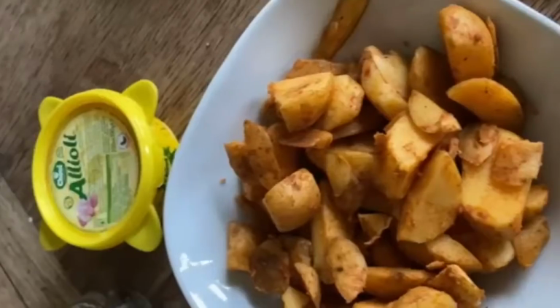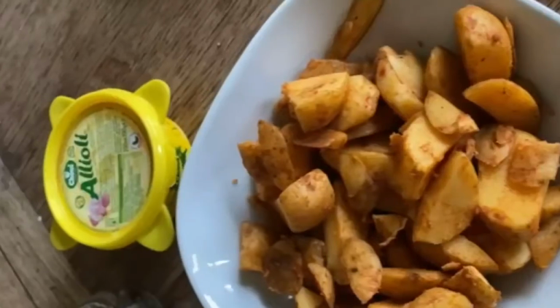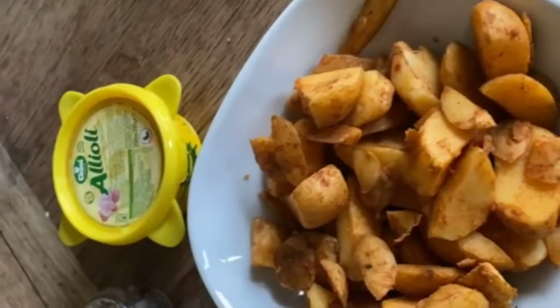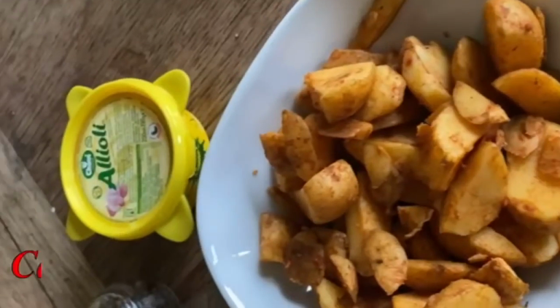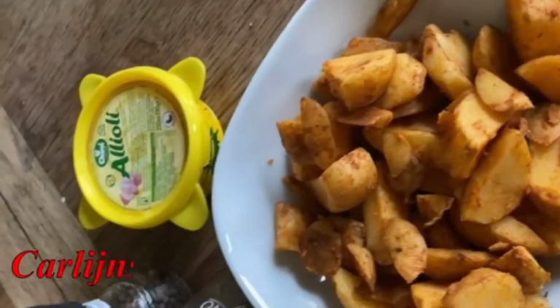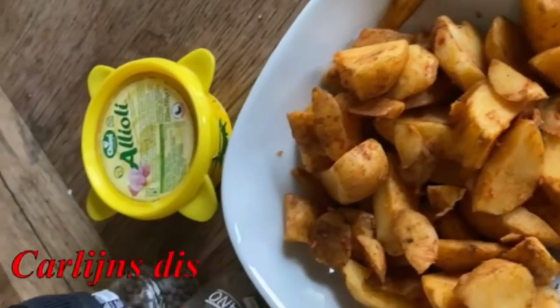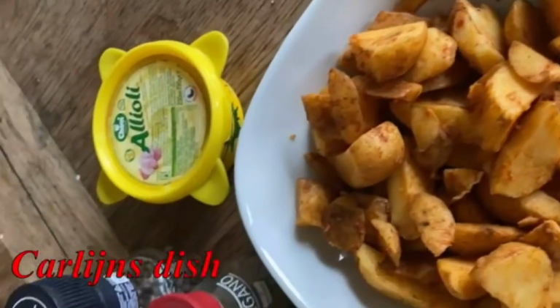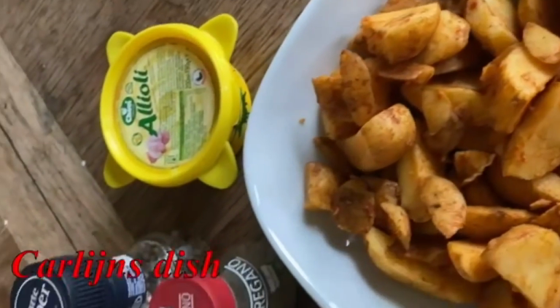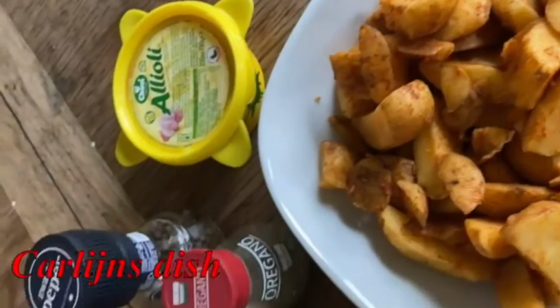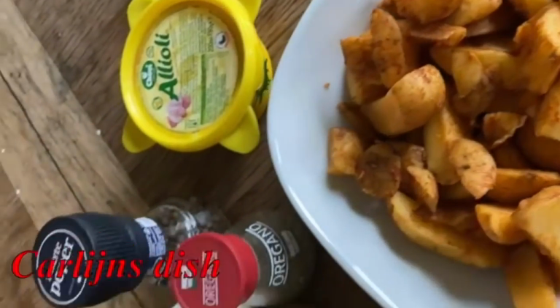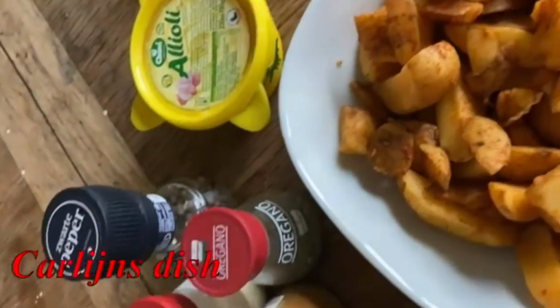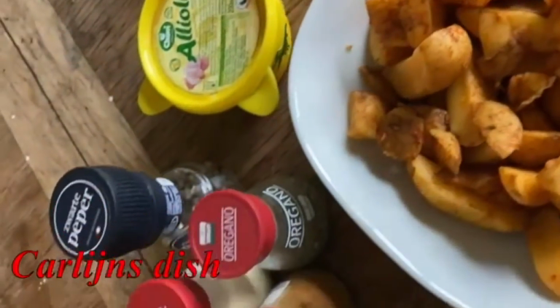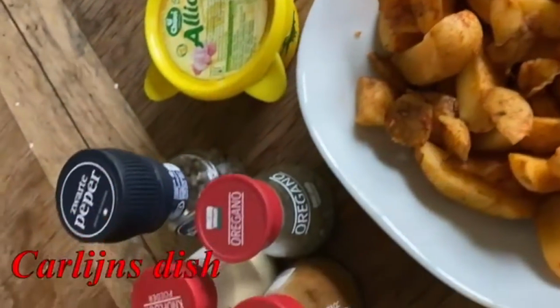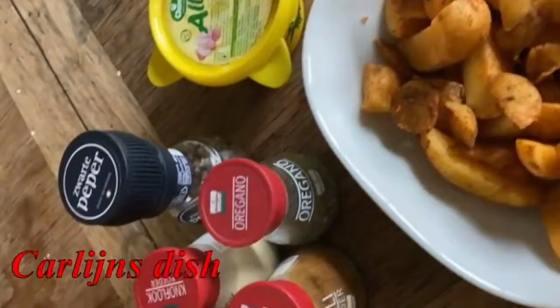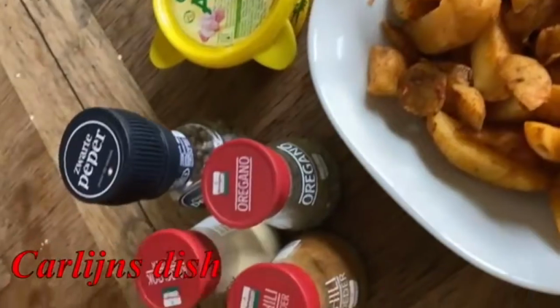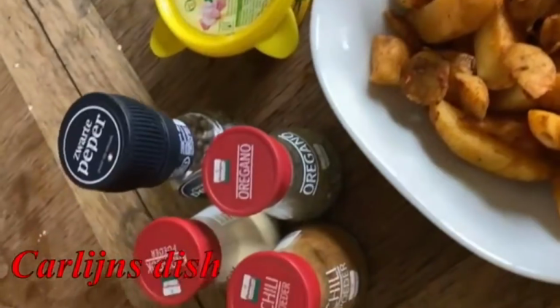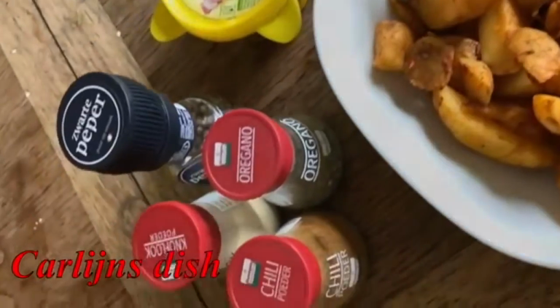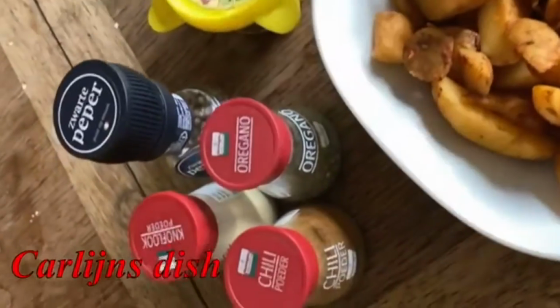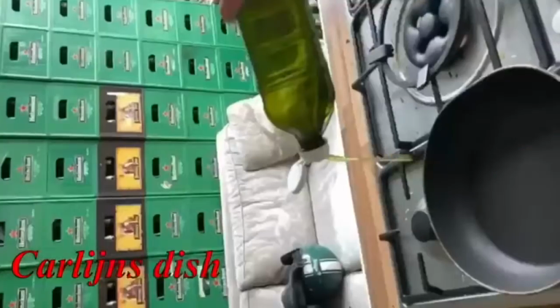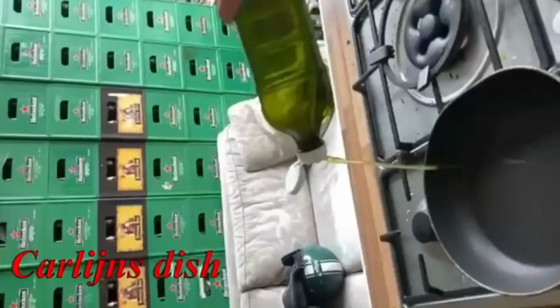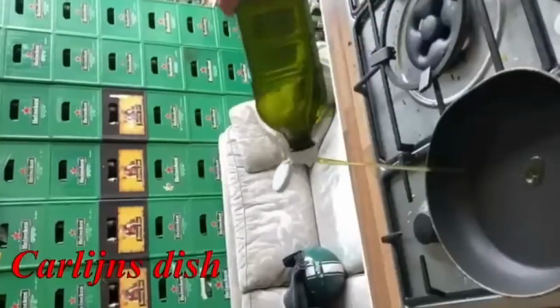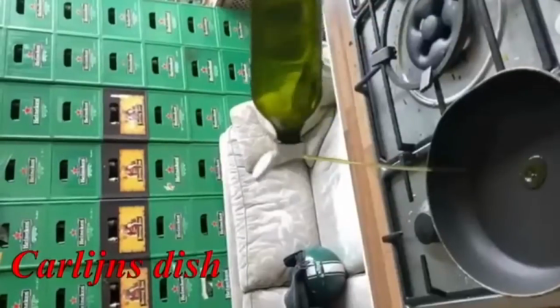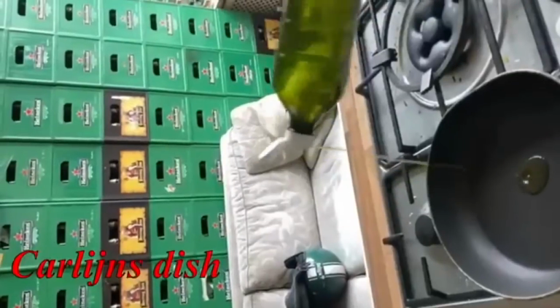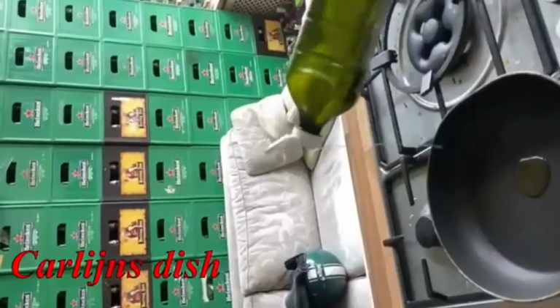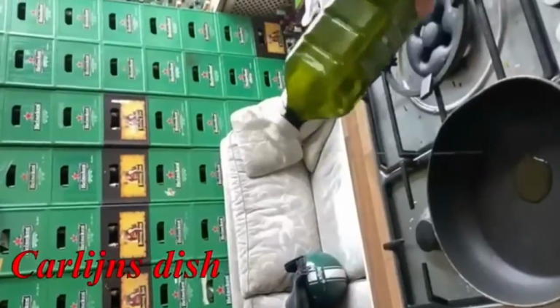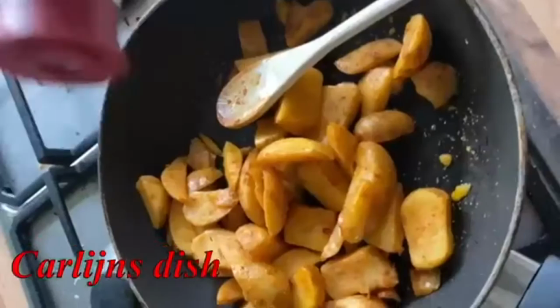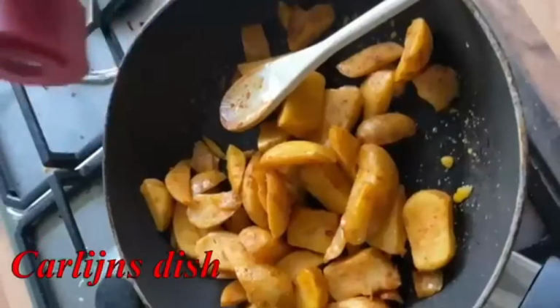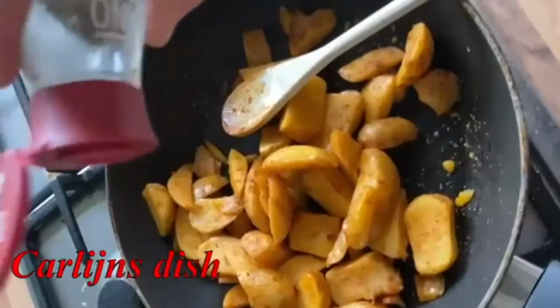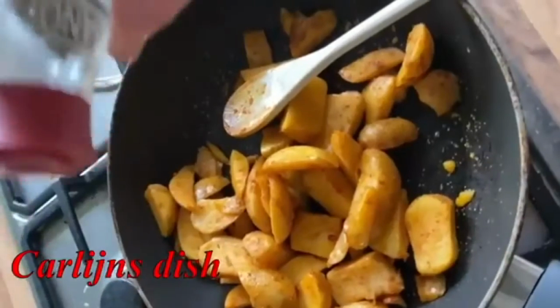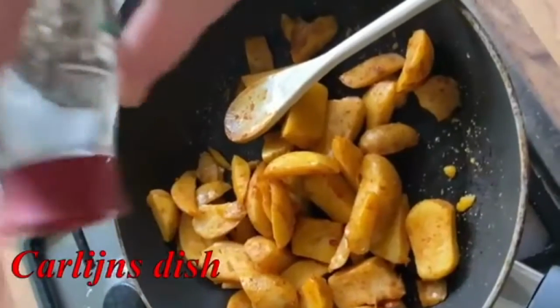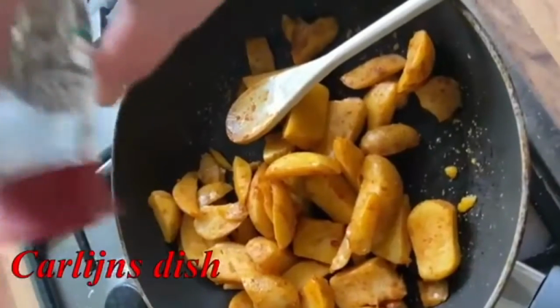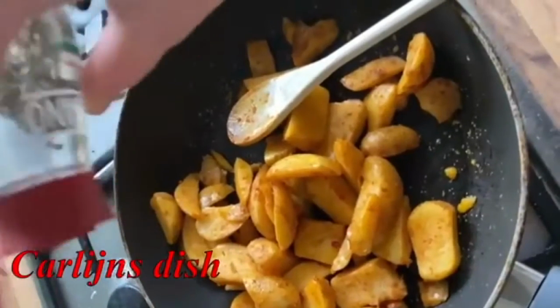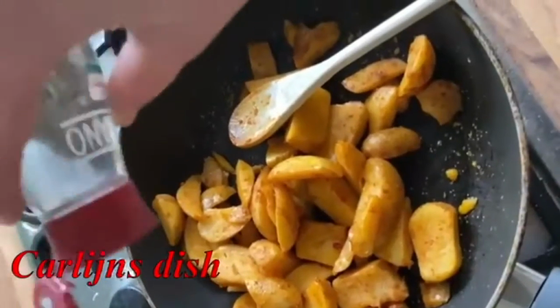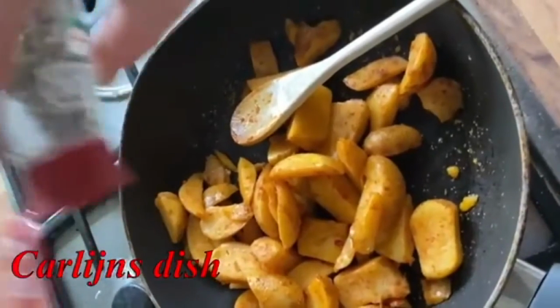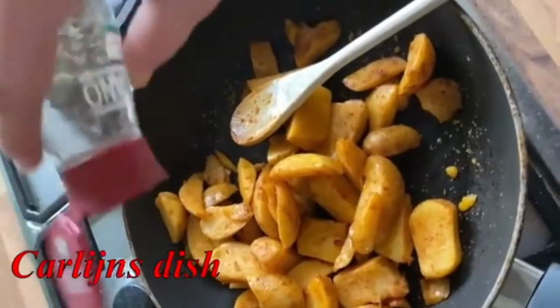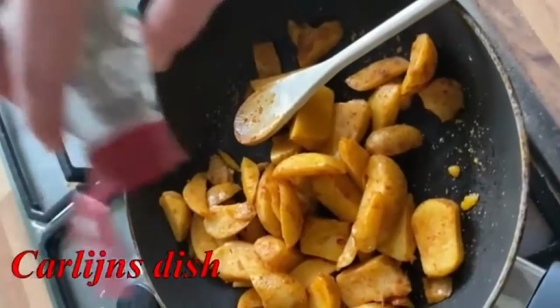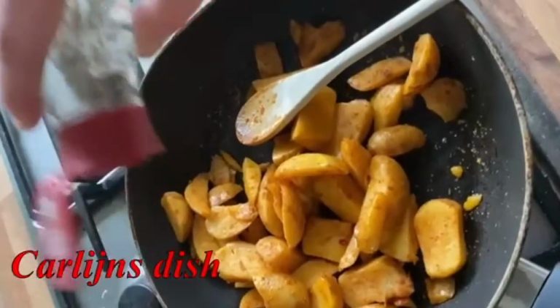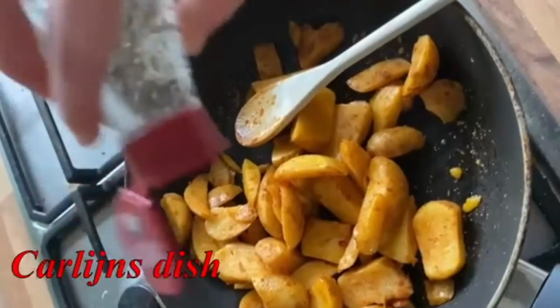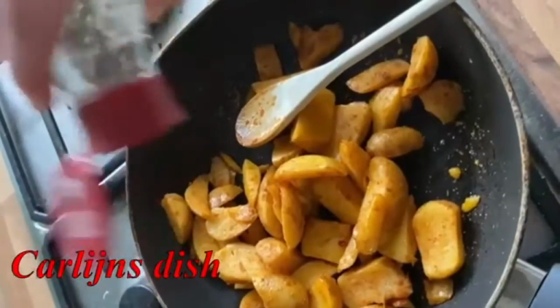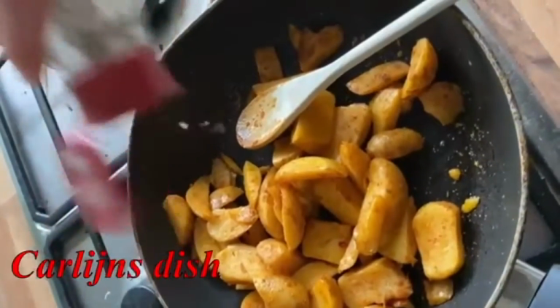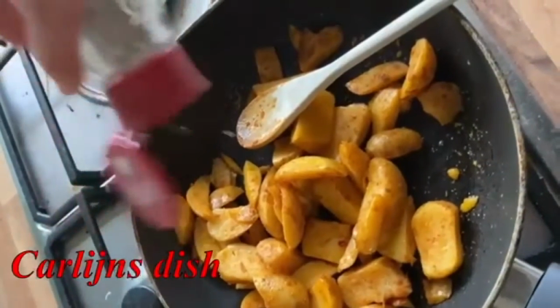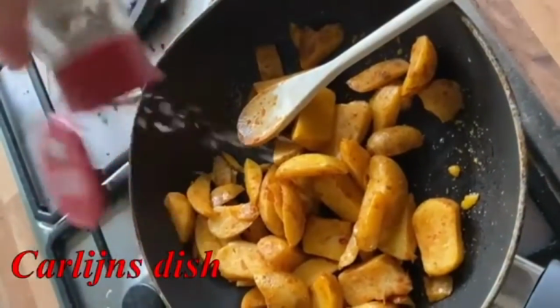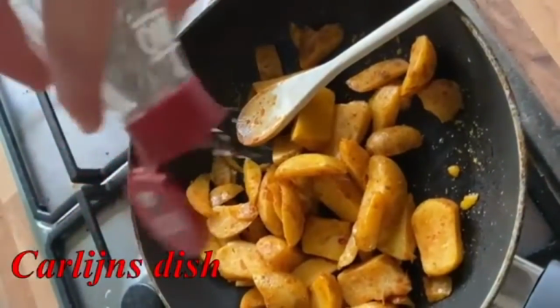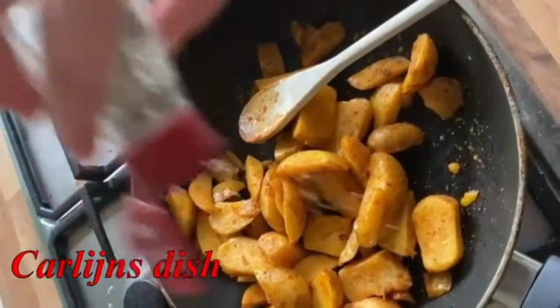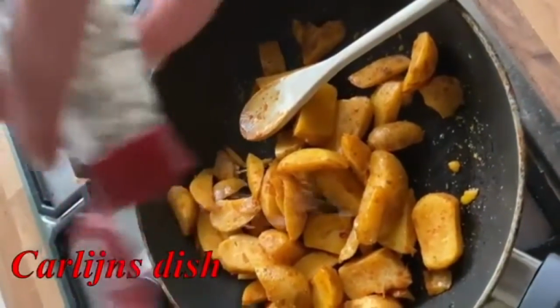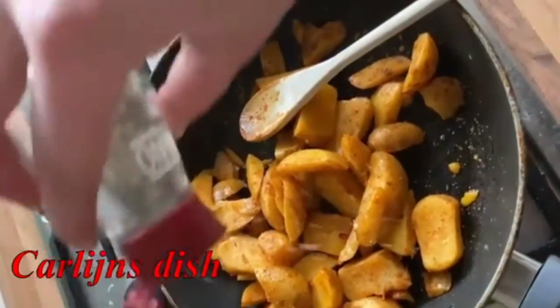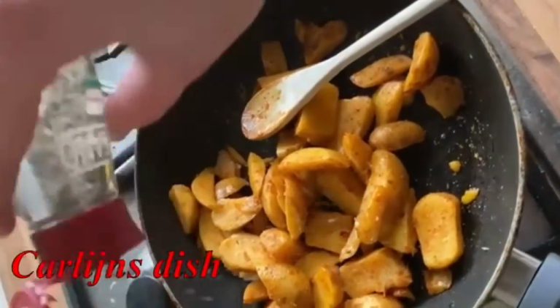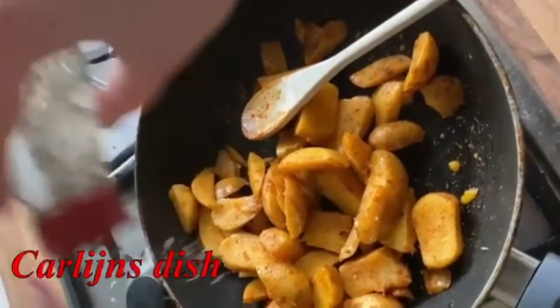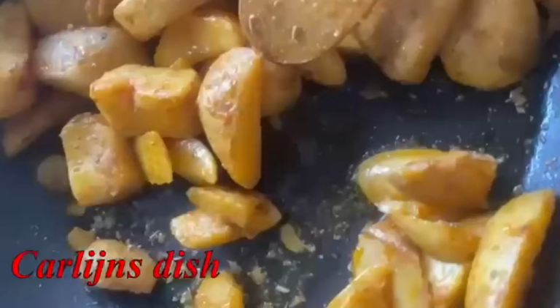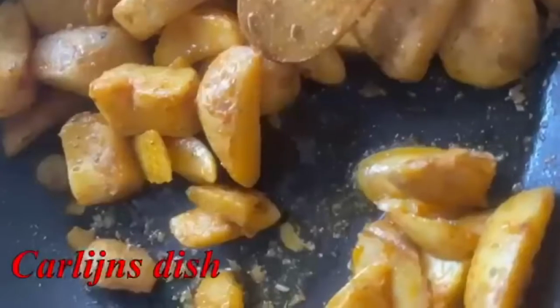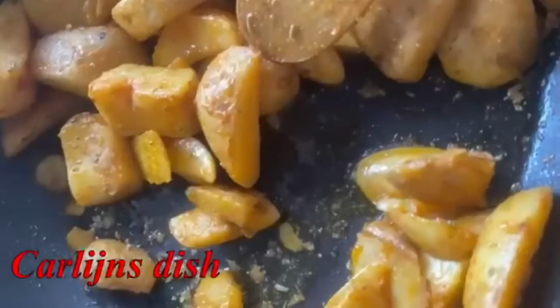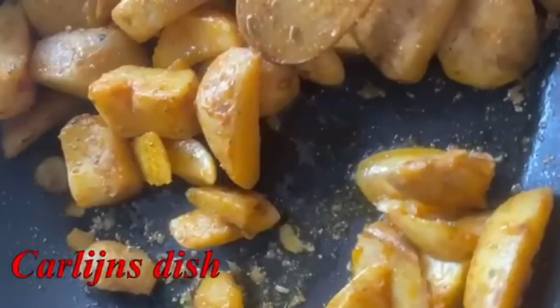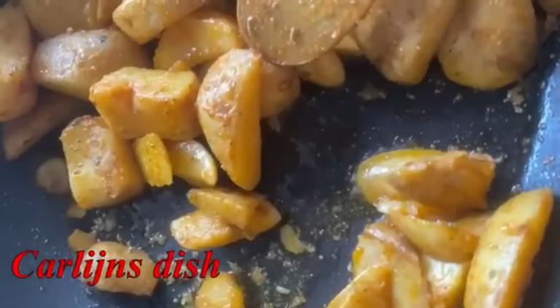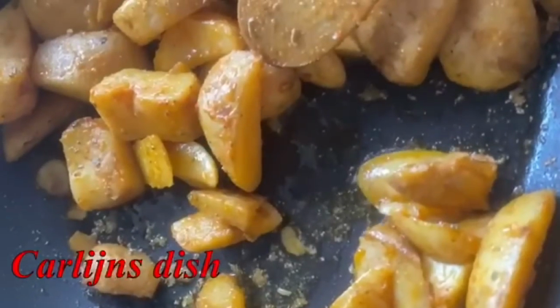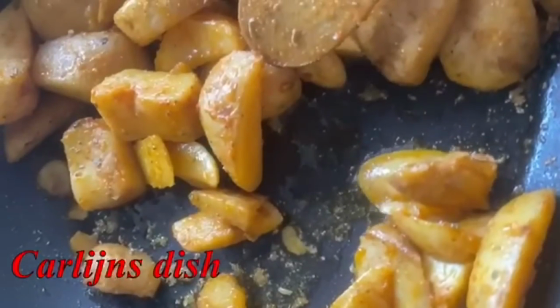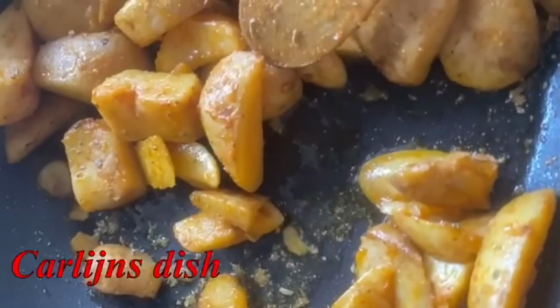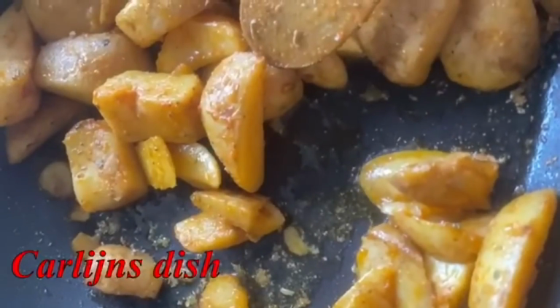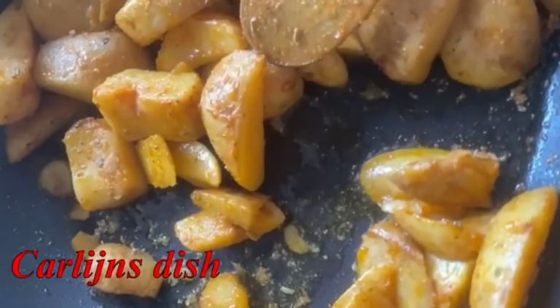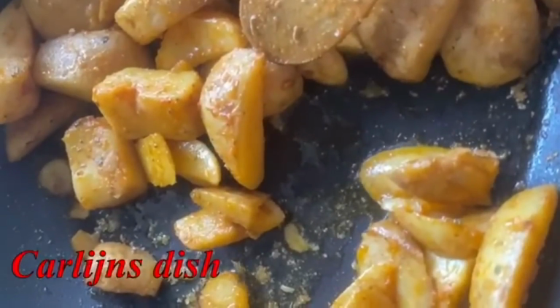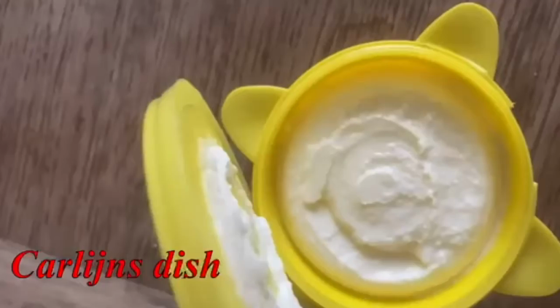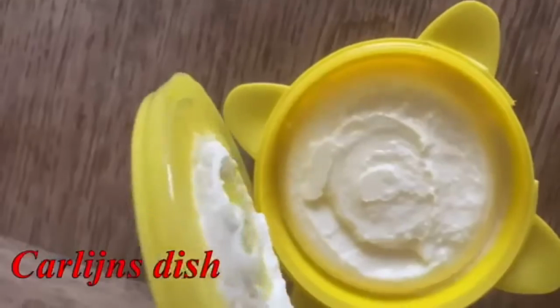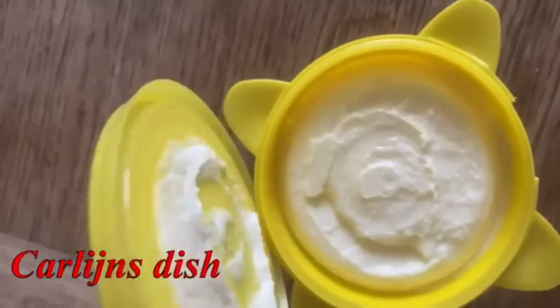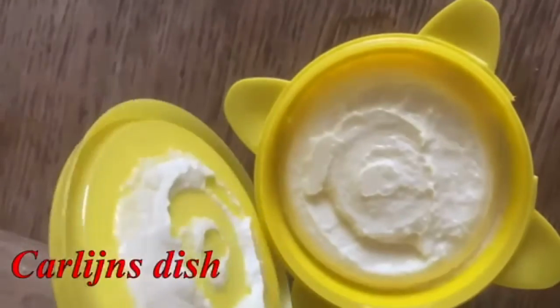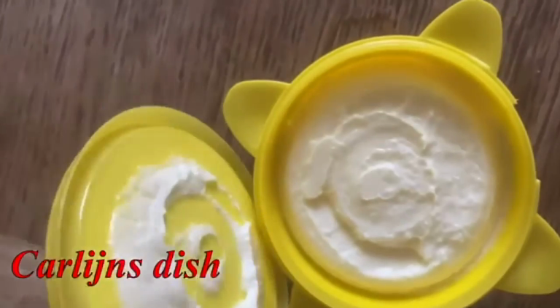For my dish I made patatas bravas. Season your sliced potatoes and cook them in olive oil, and top them off with aioli to finish. Tada!